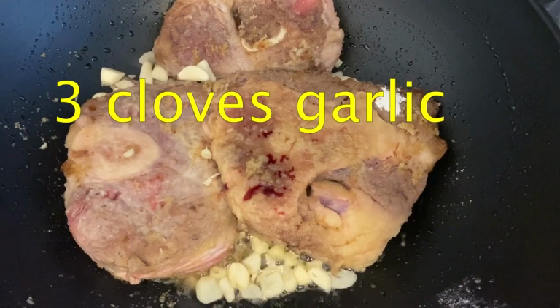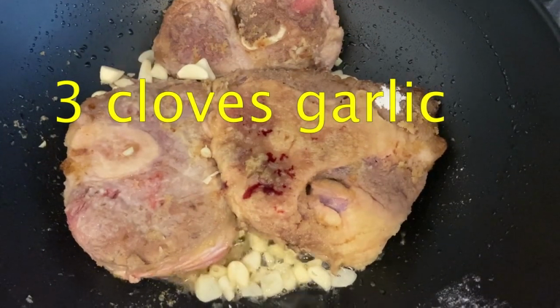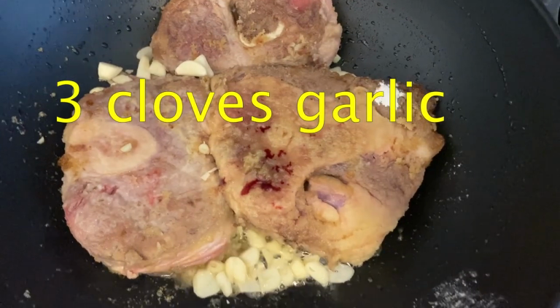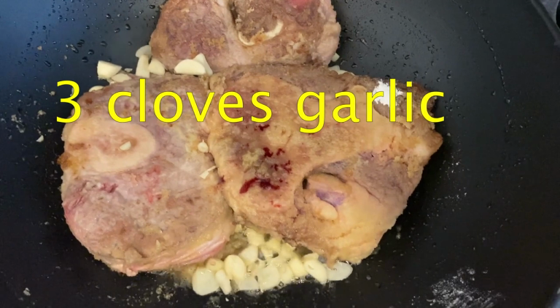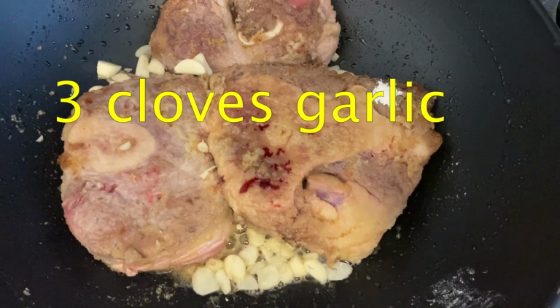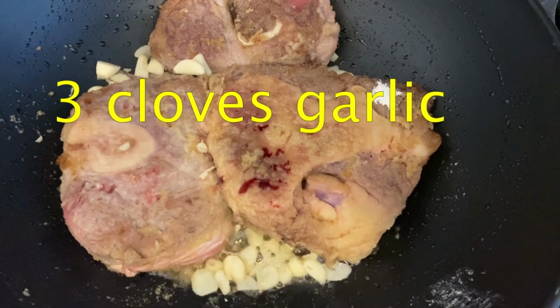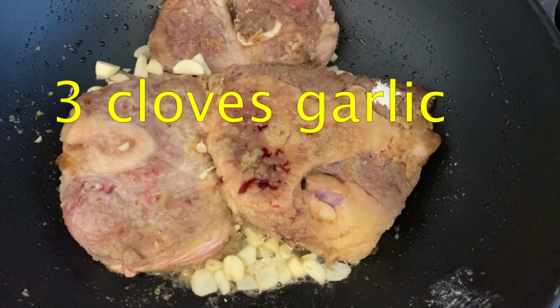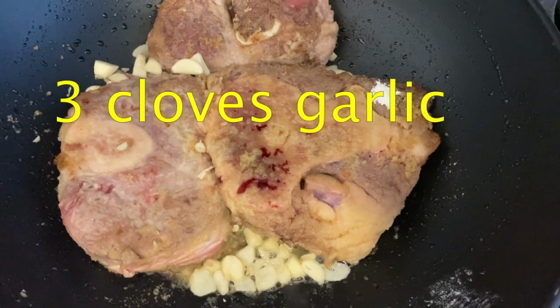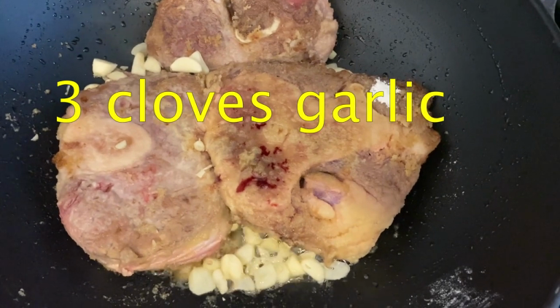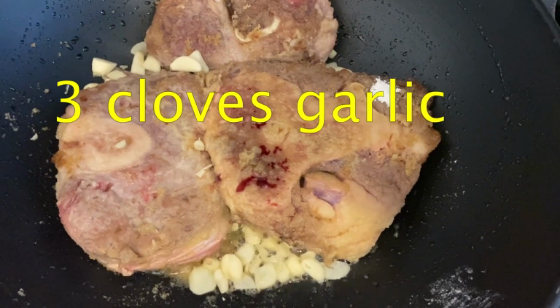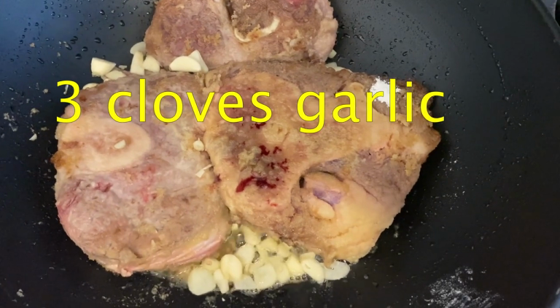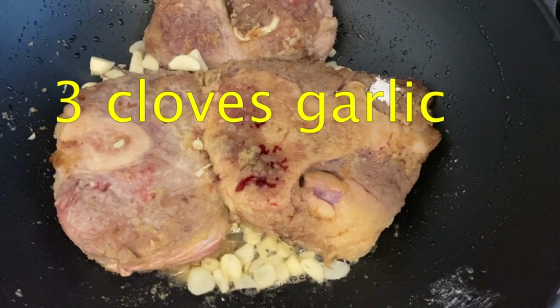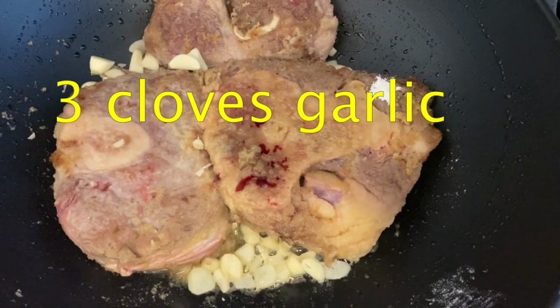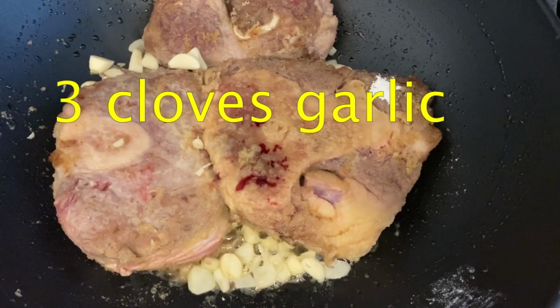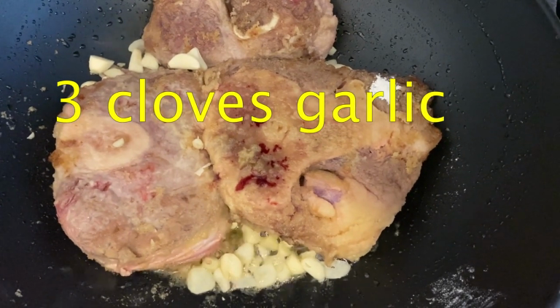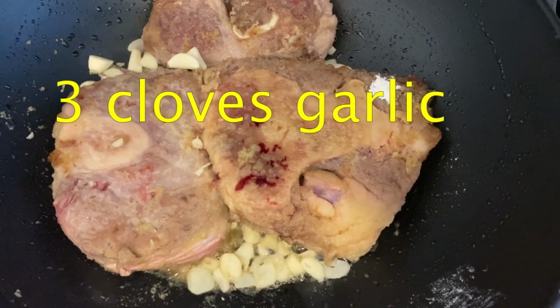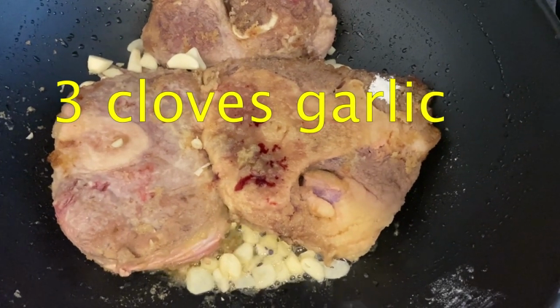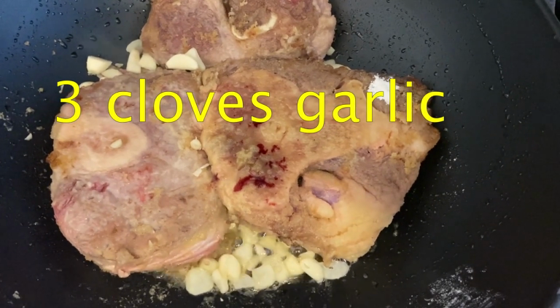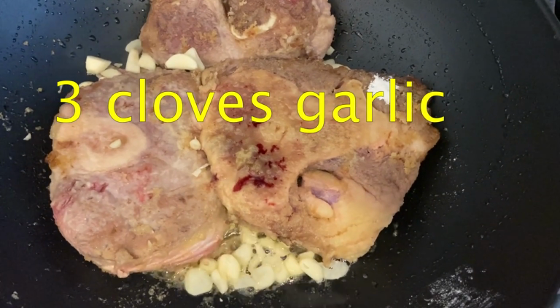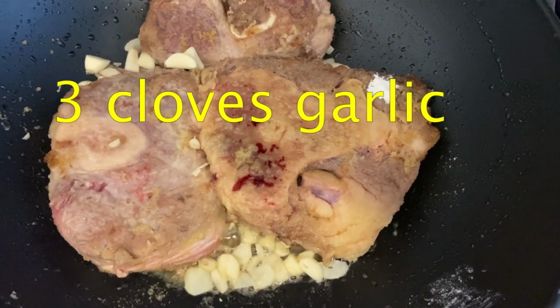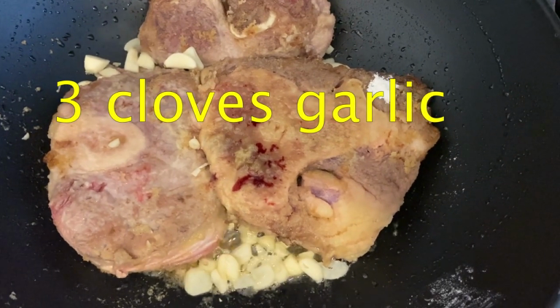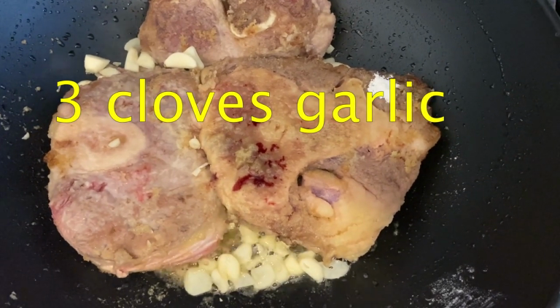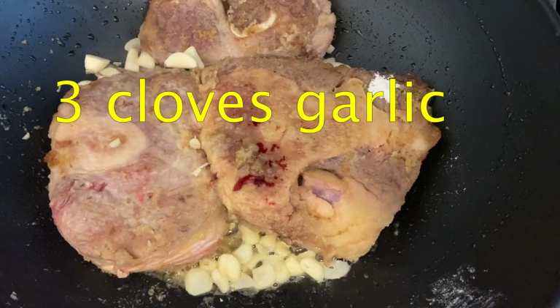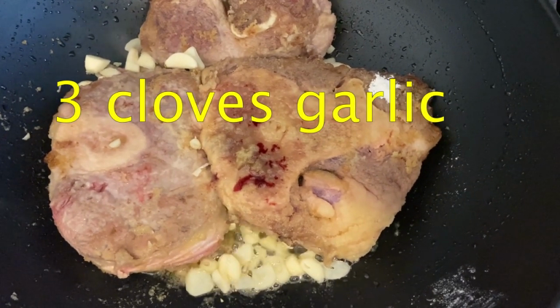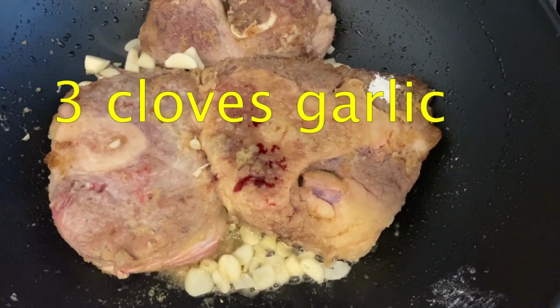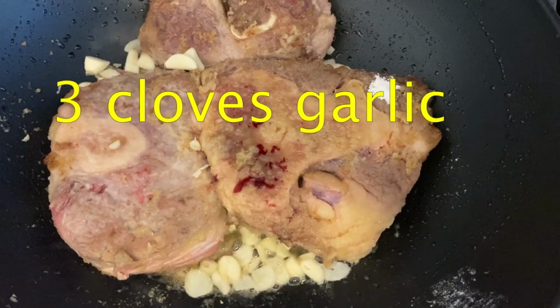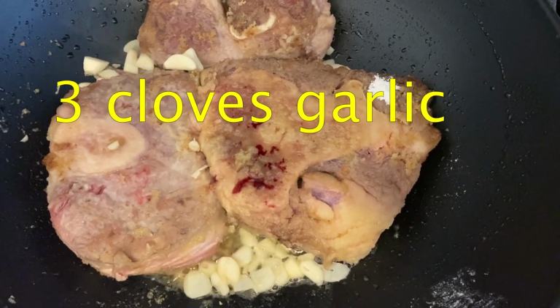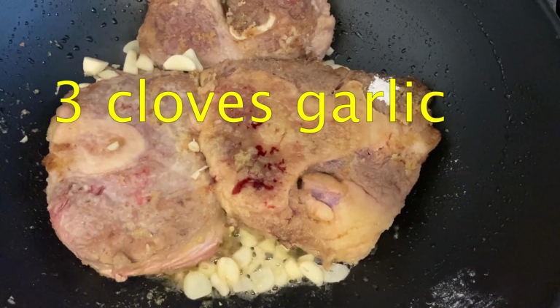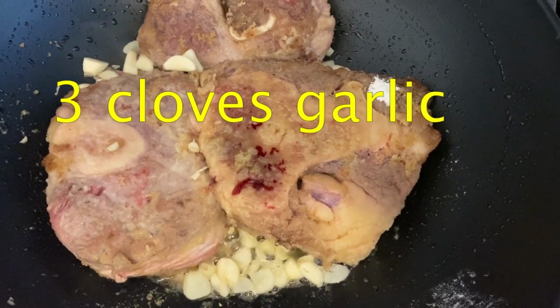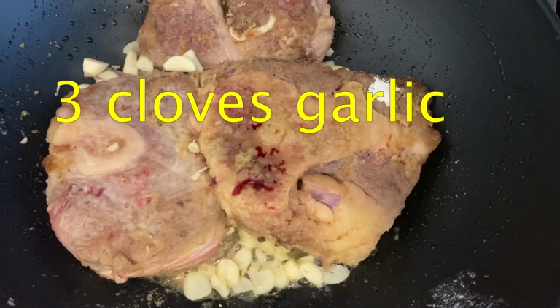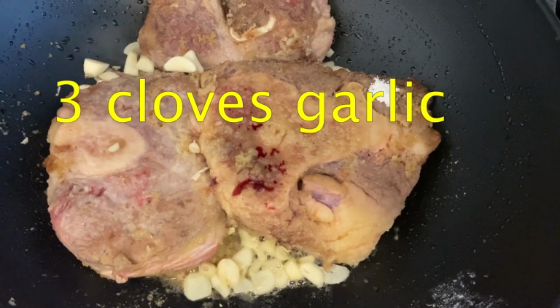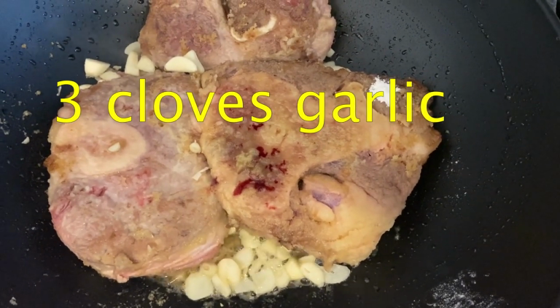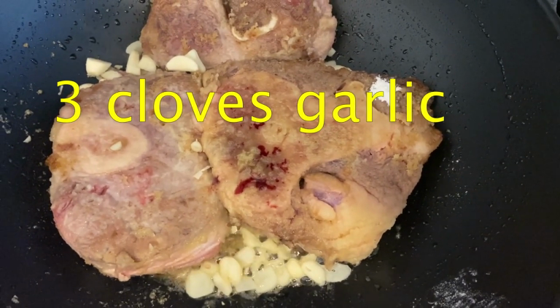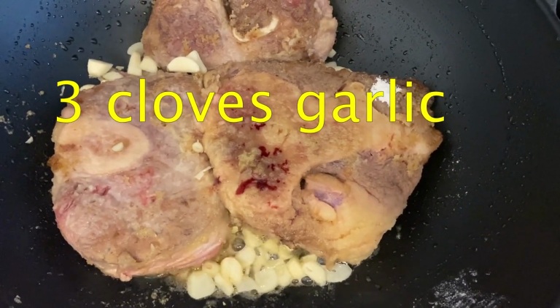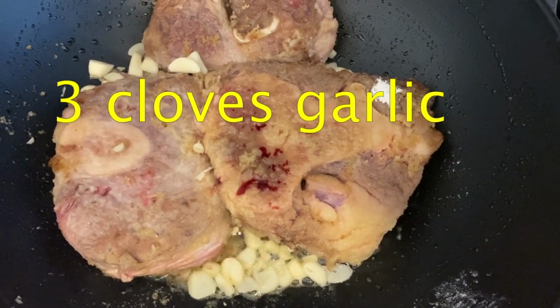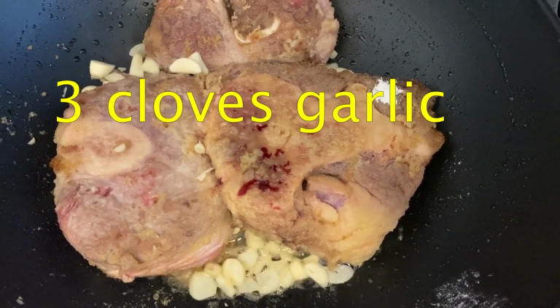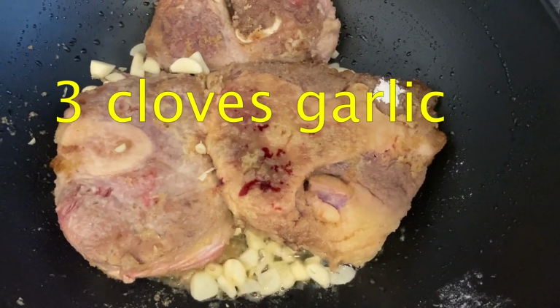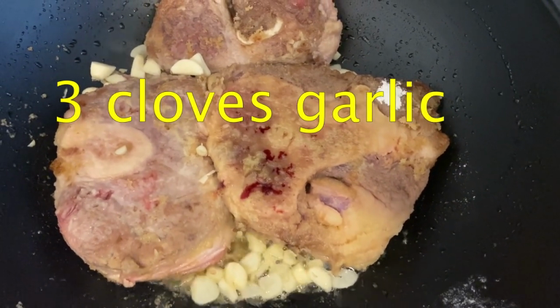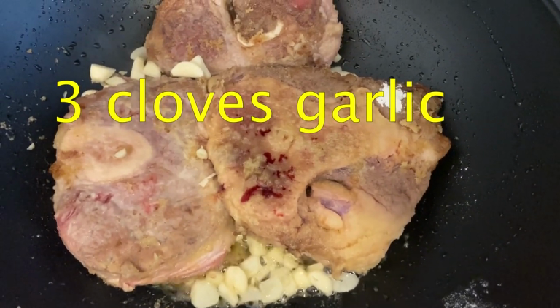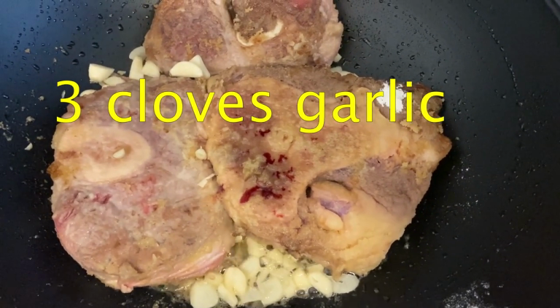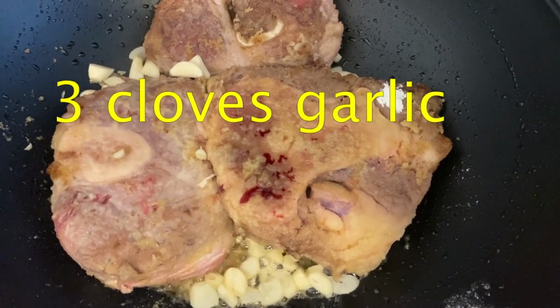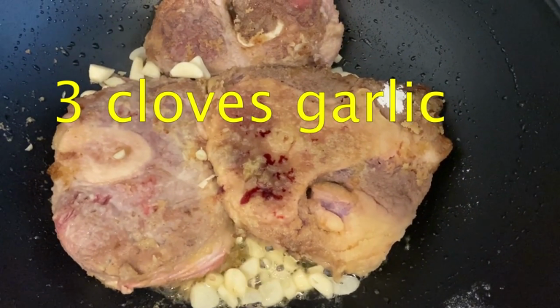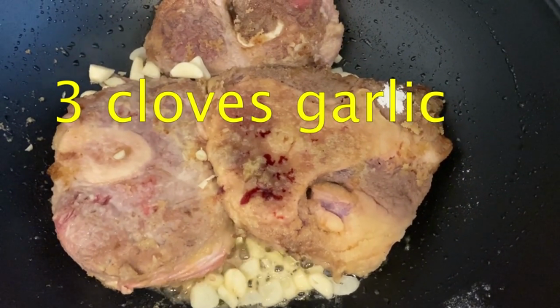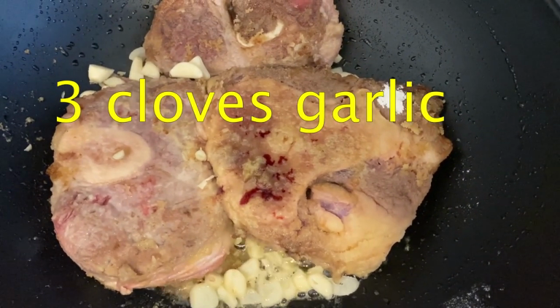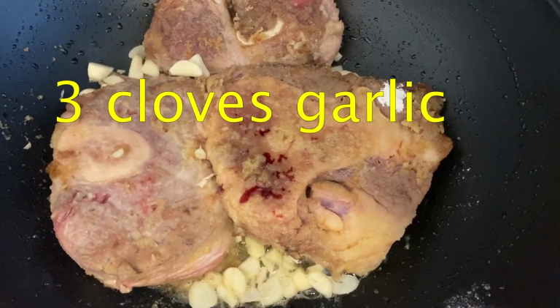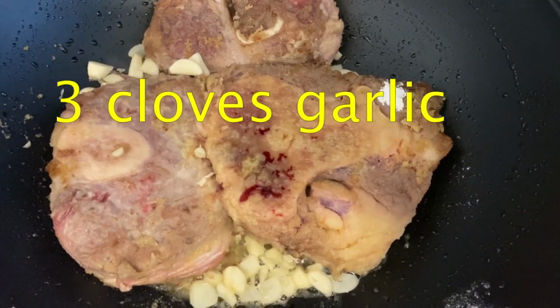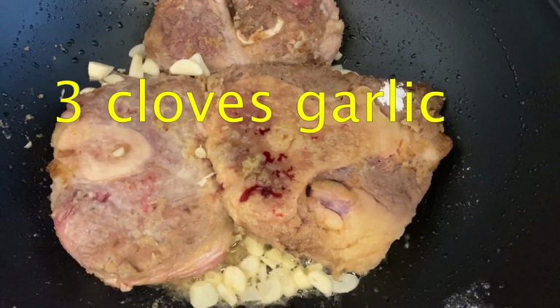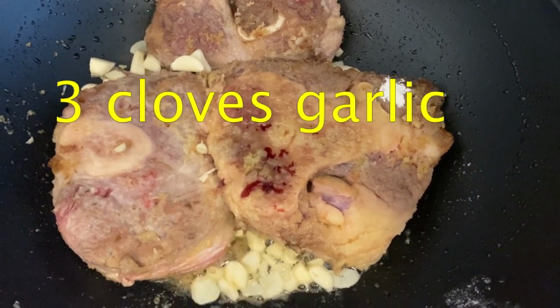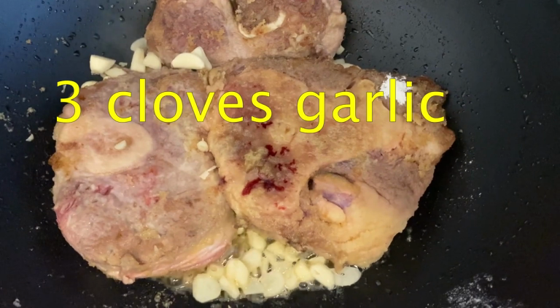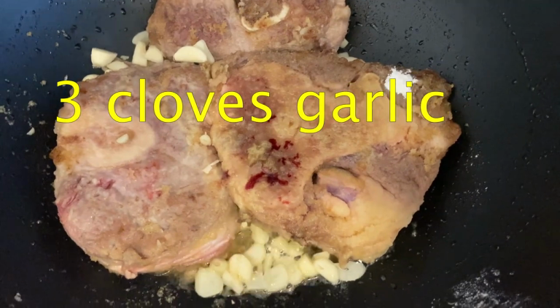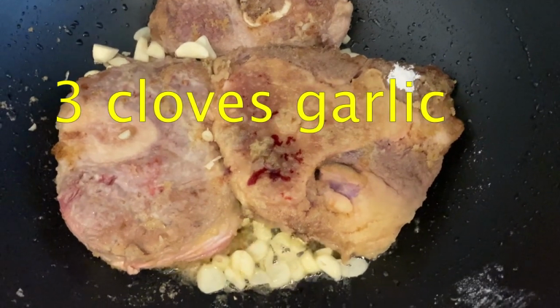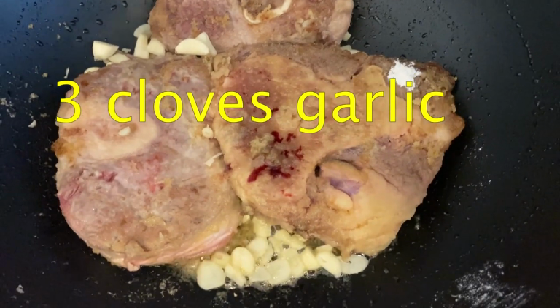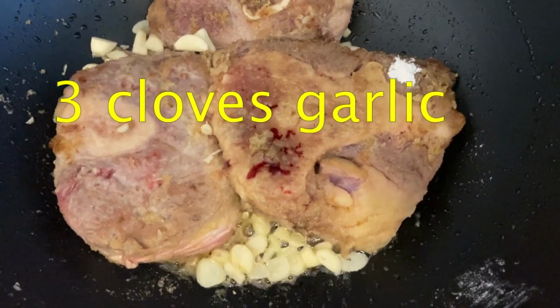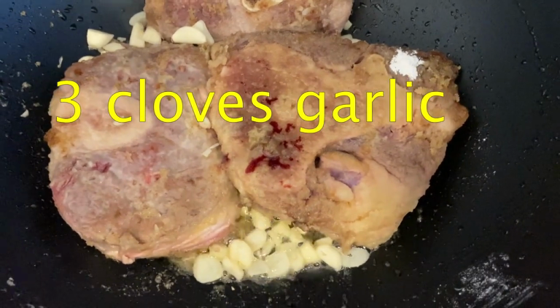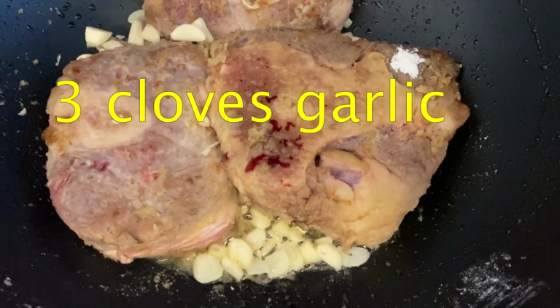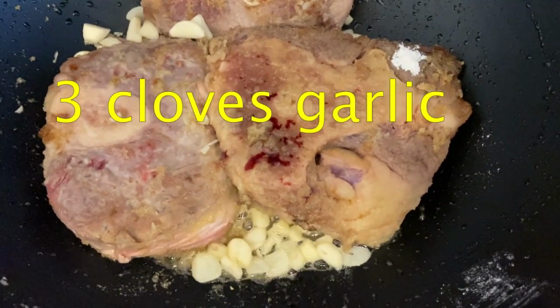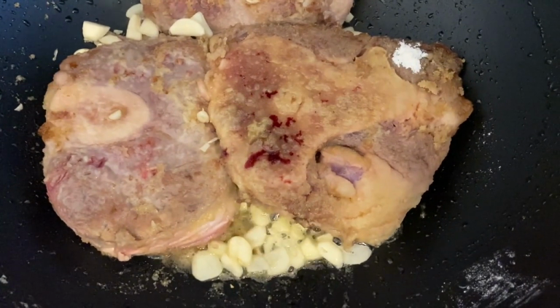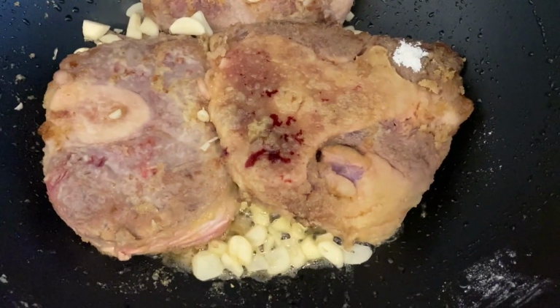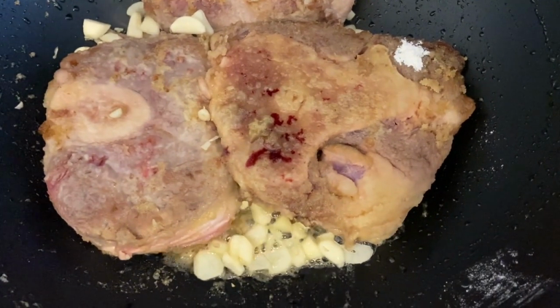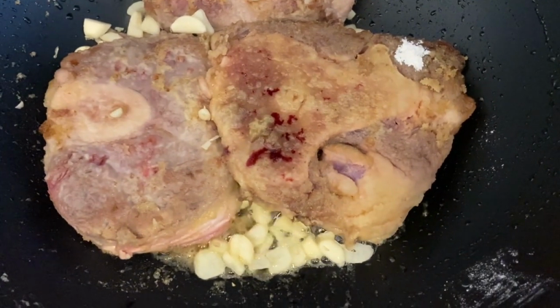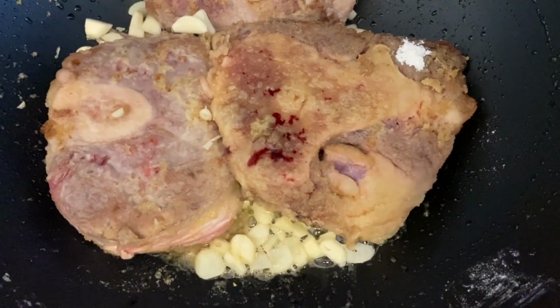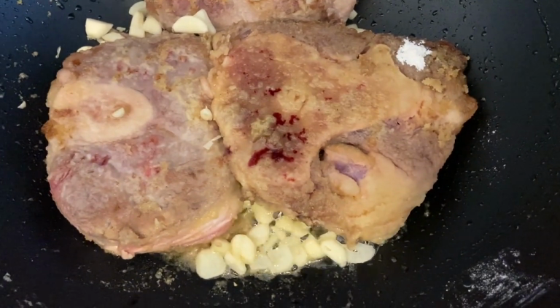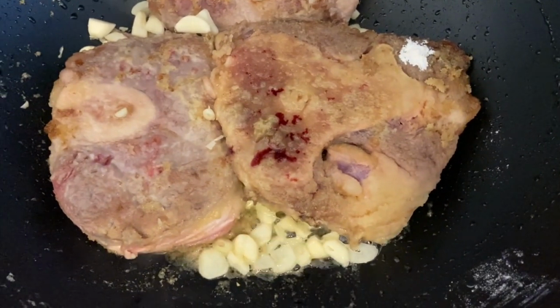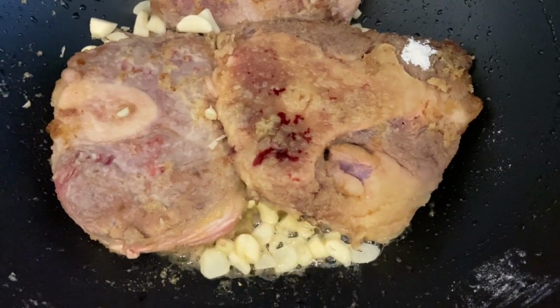I'm going to throw in three cloves of garlic, nicely chopped, and throw those in and let them simmer a little bit with the shanks.